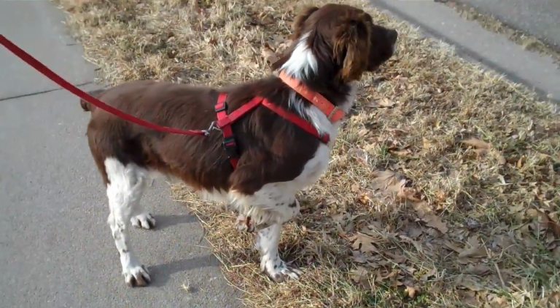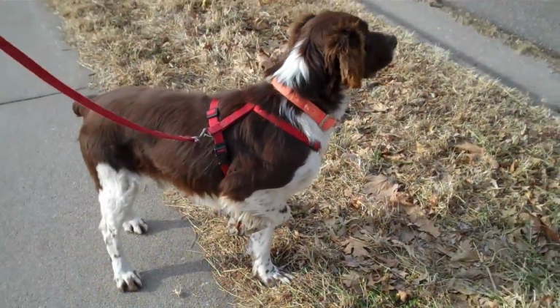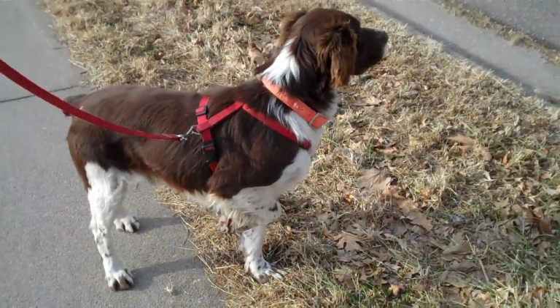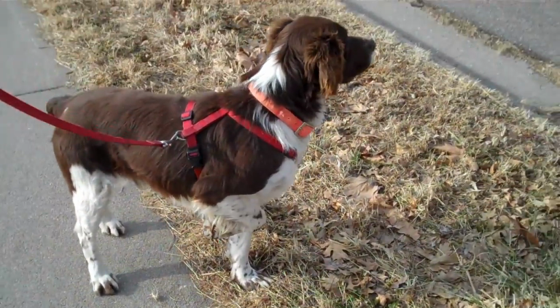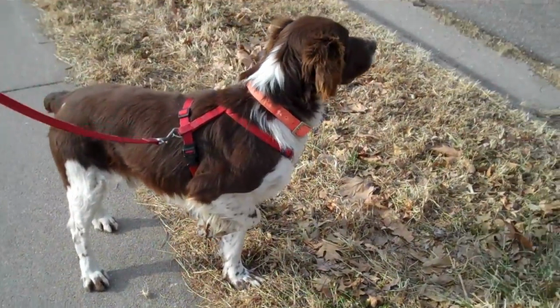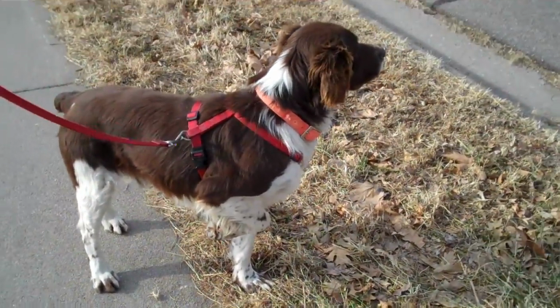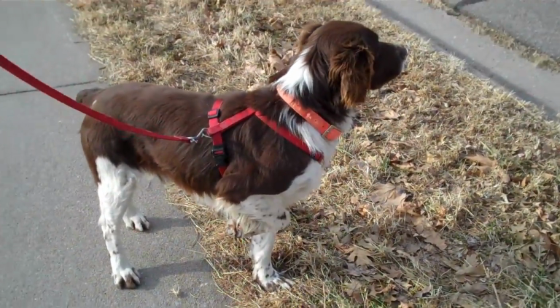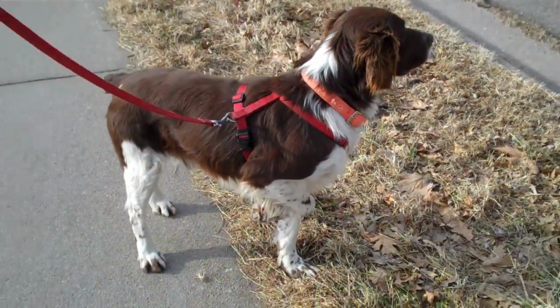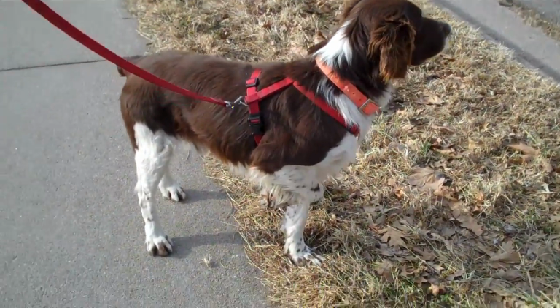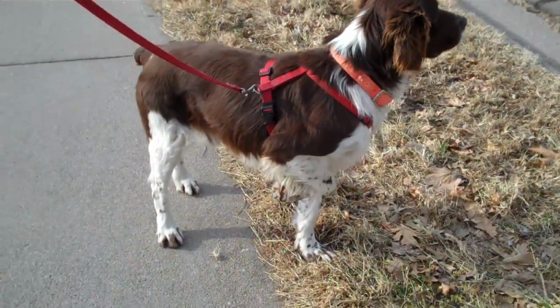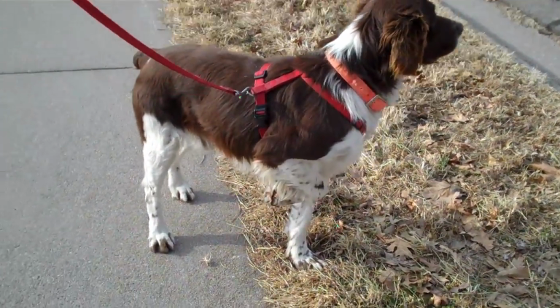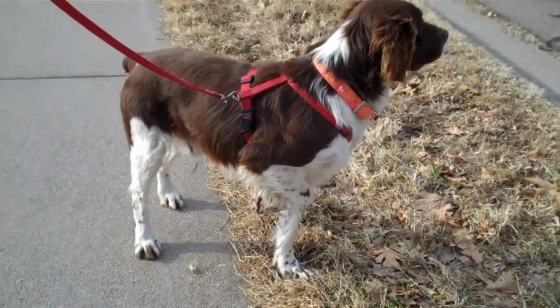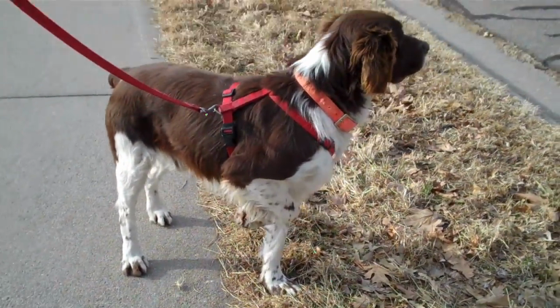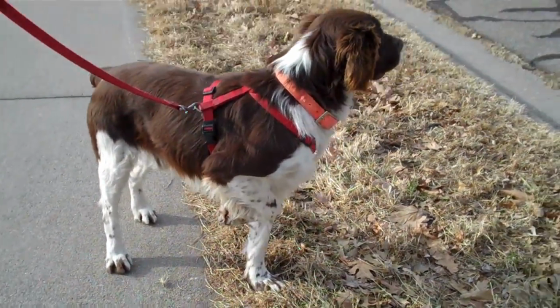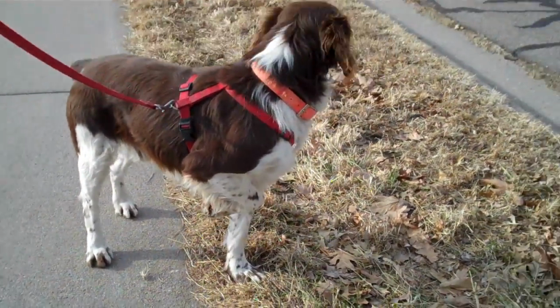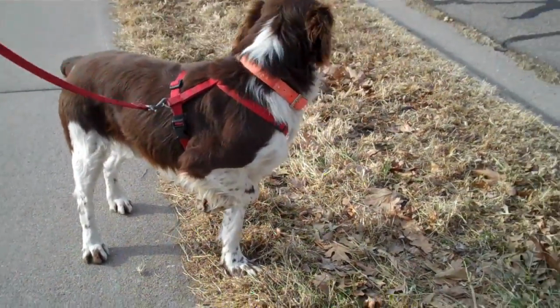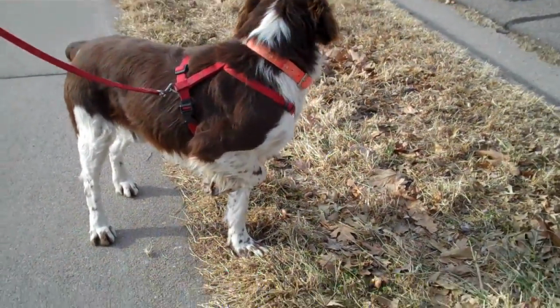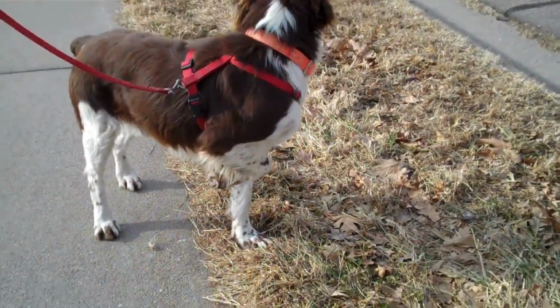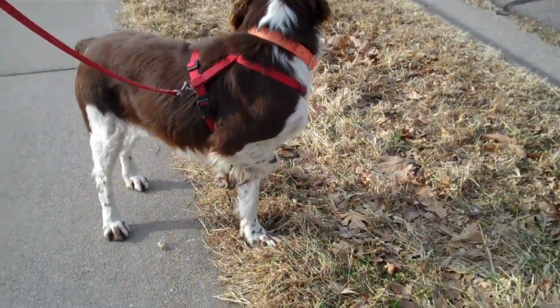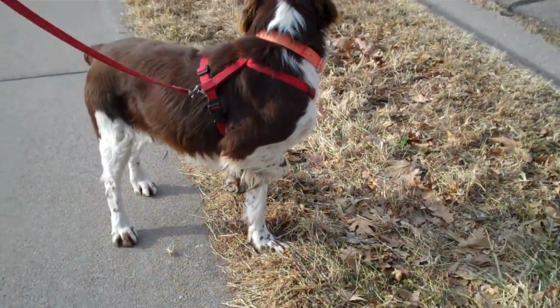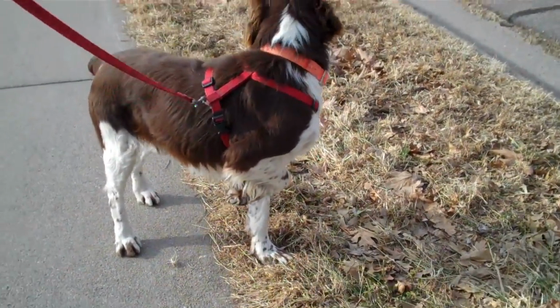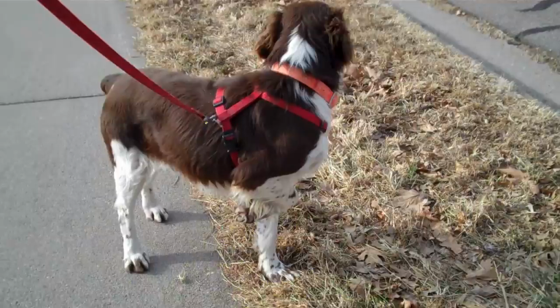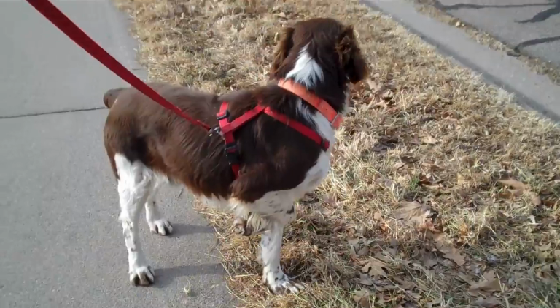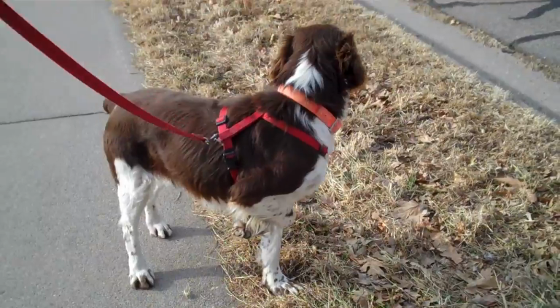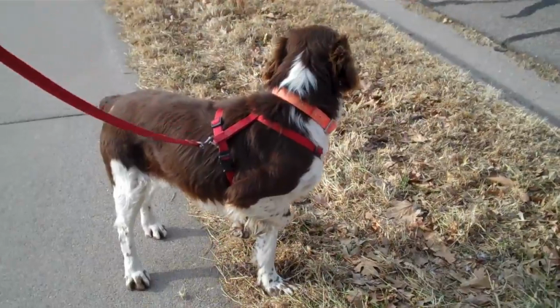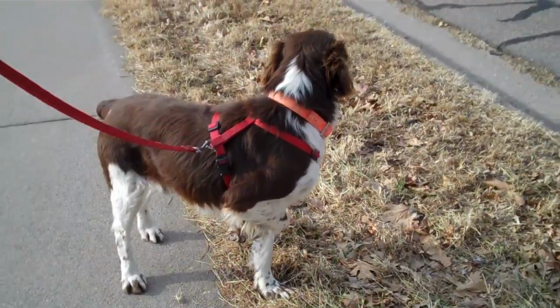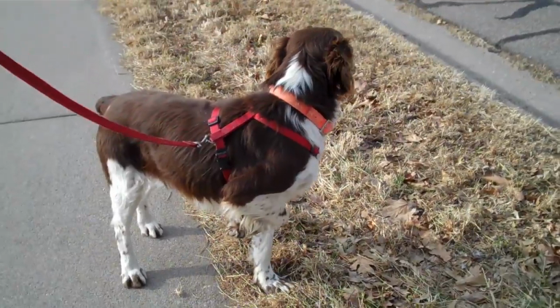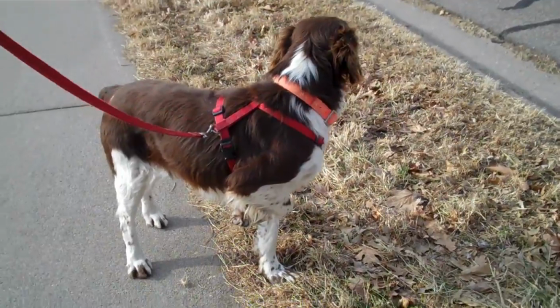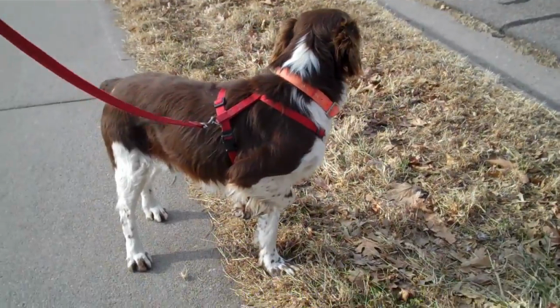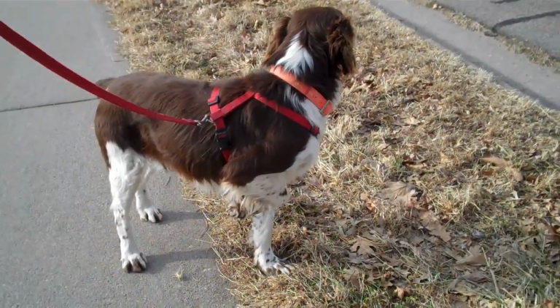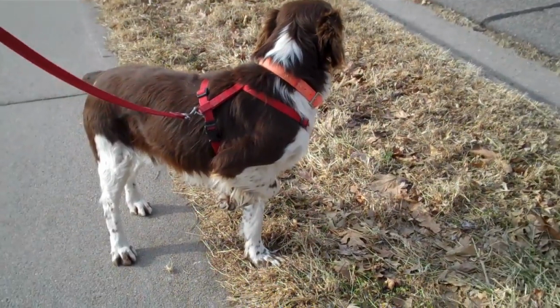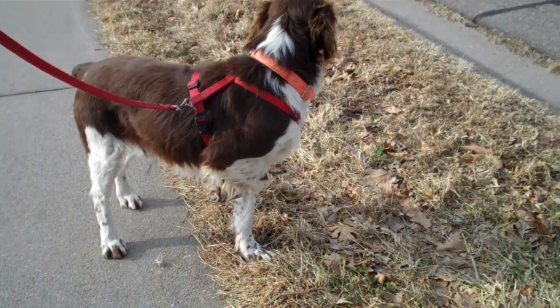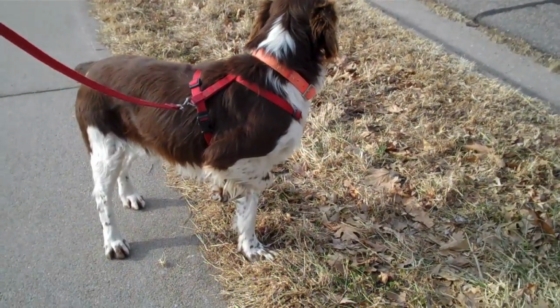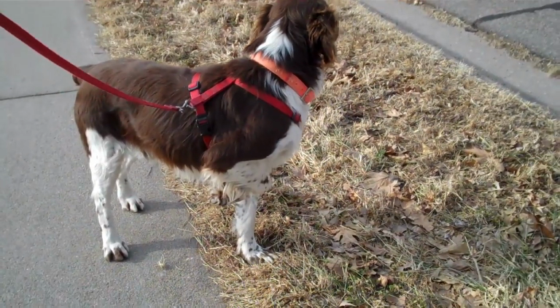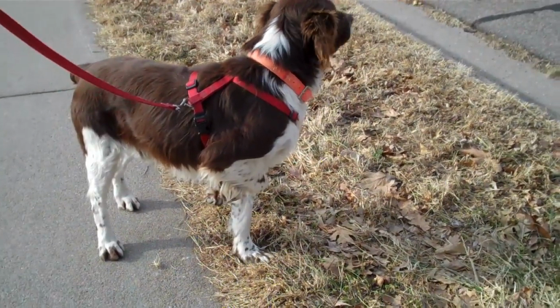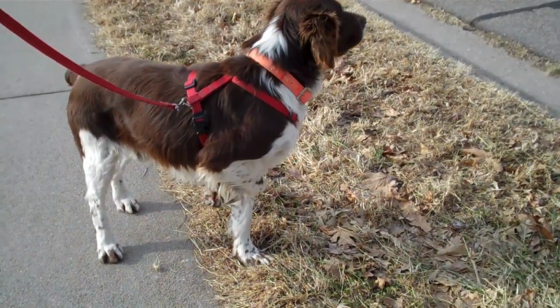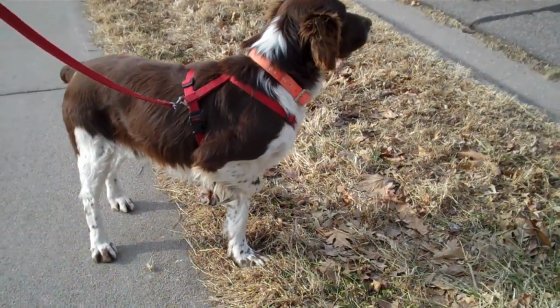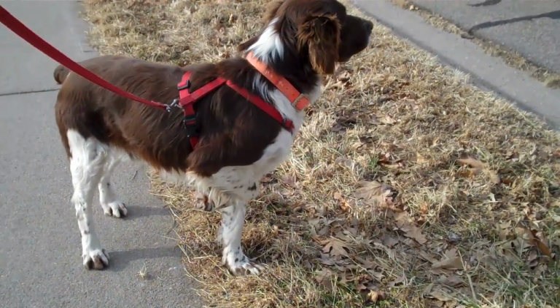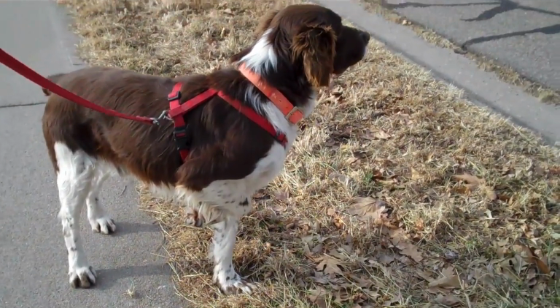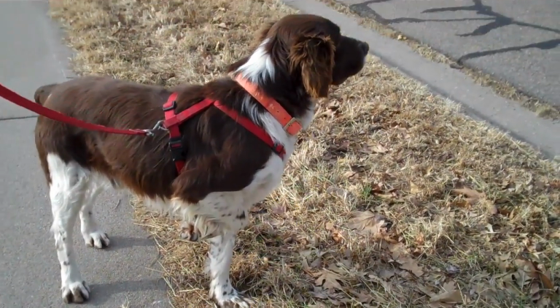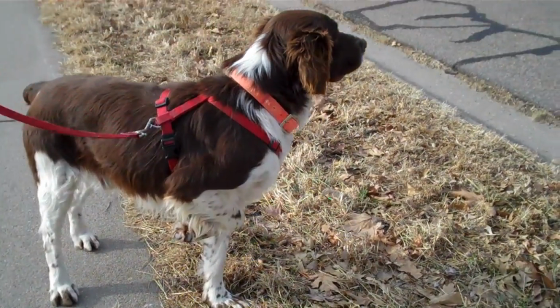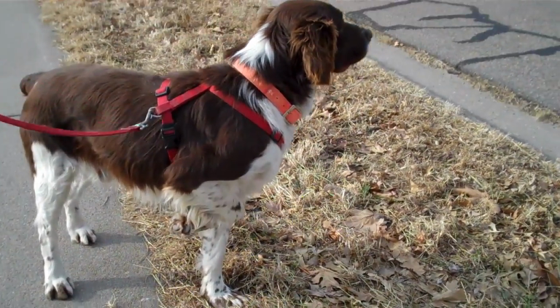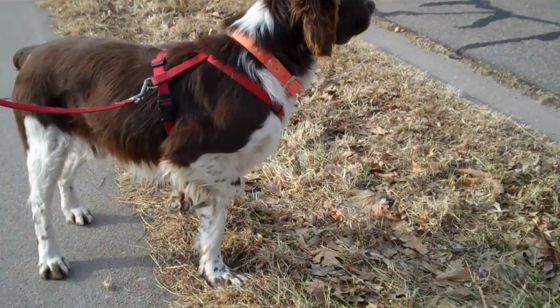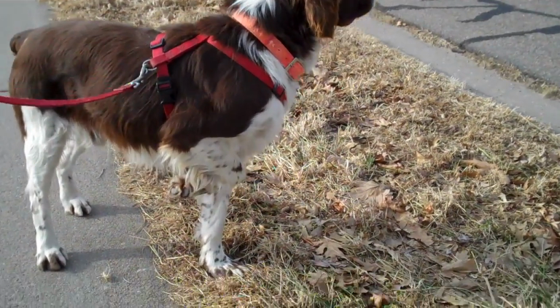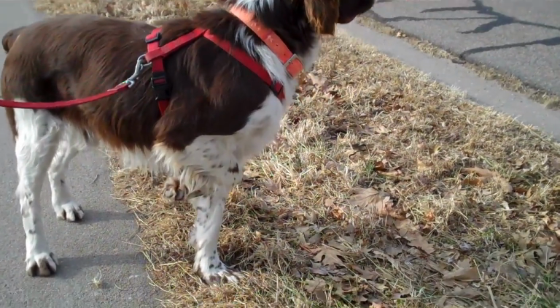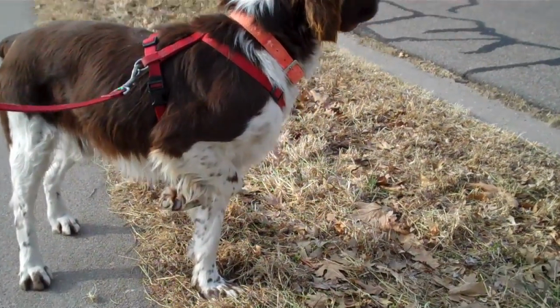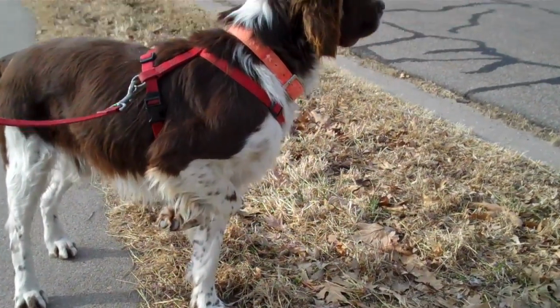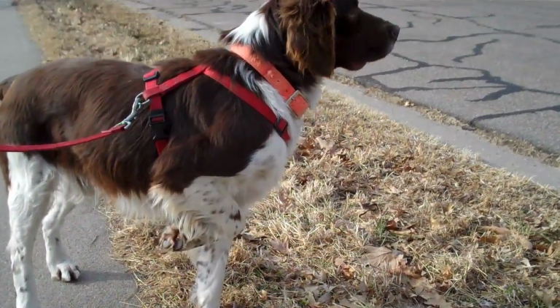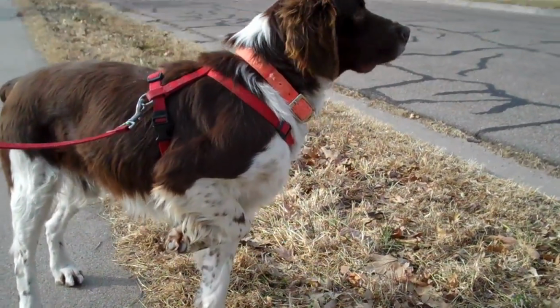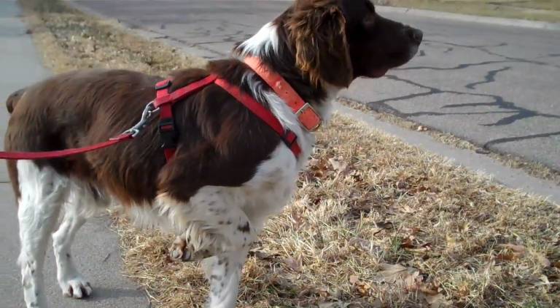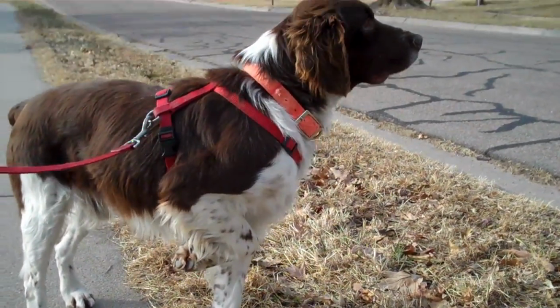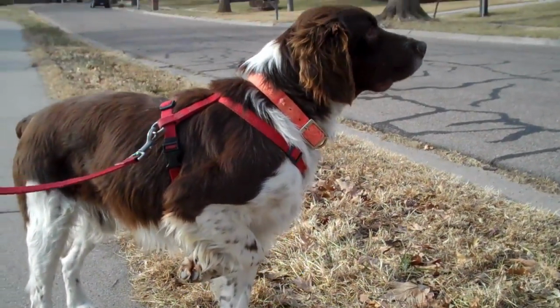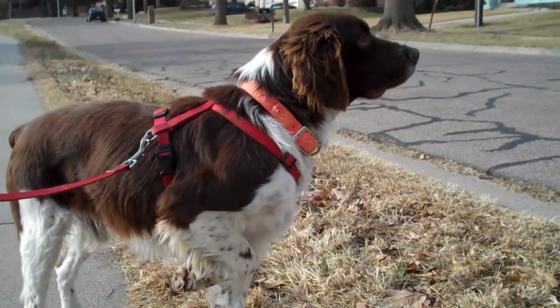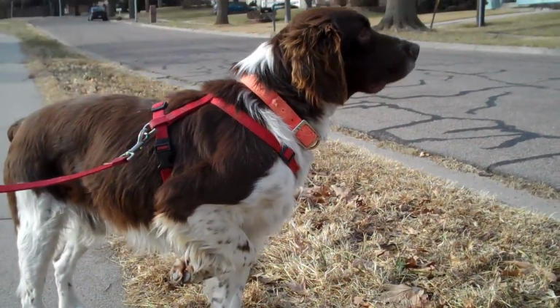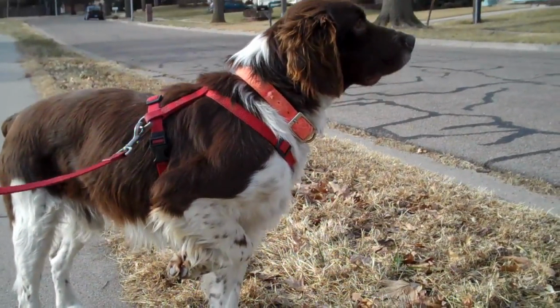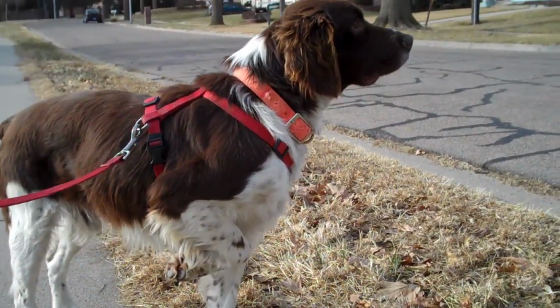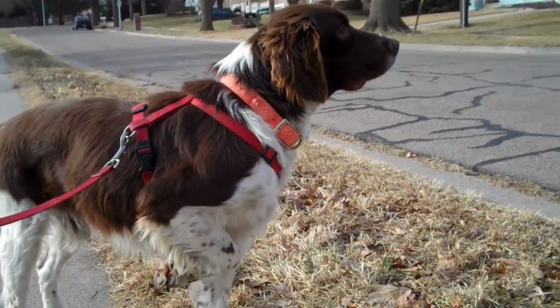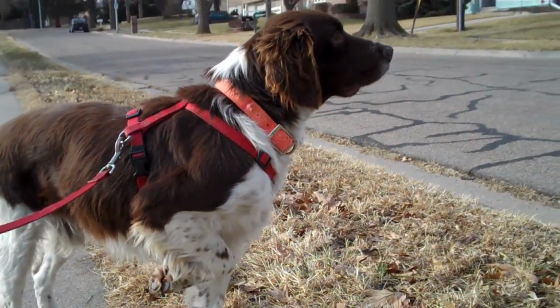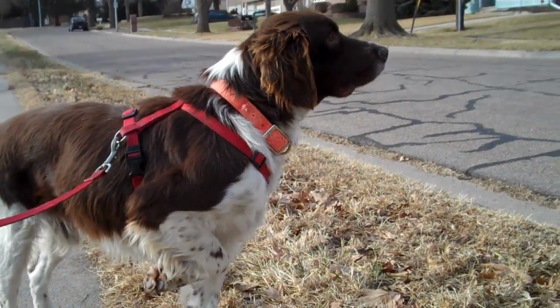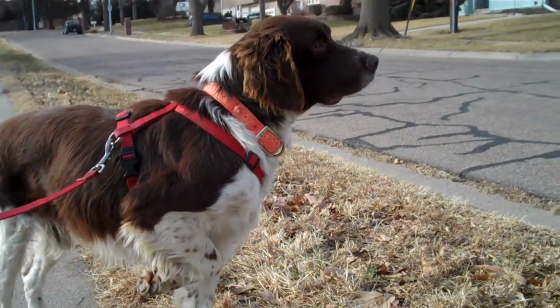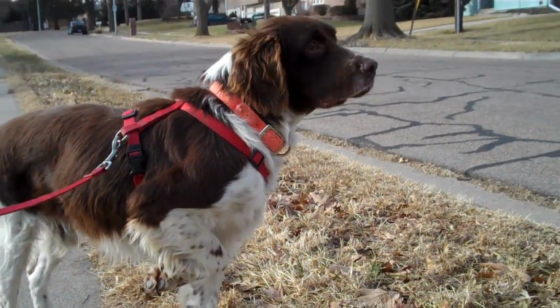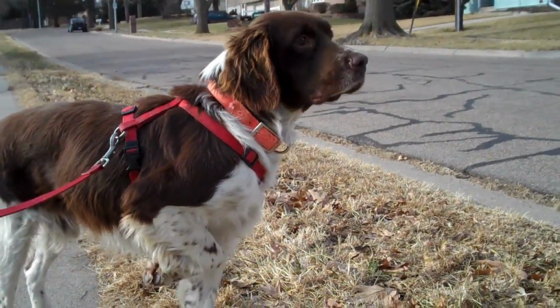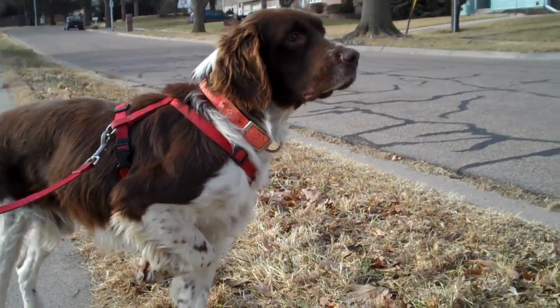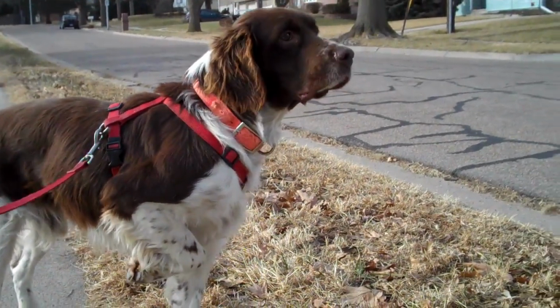Well, he's on point. I'll bet there's a squirrel over there.